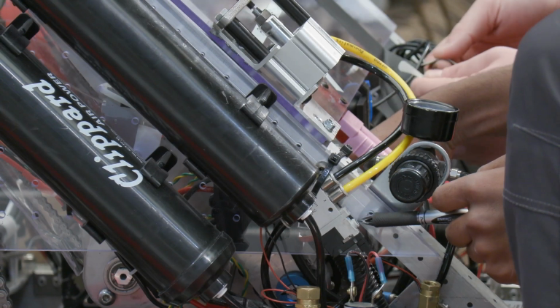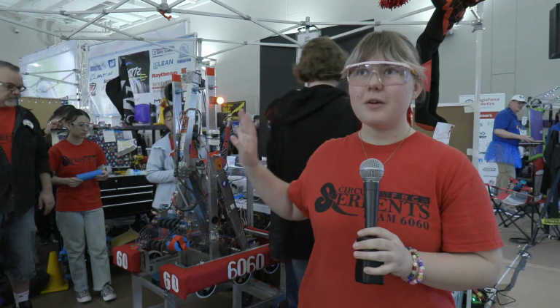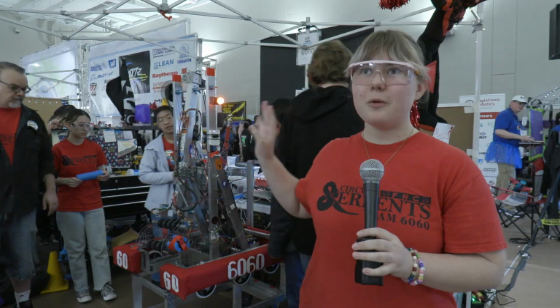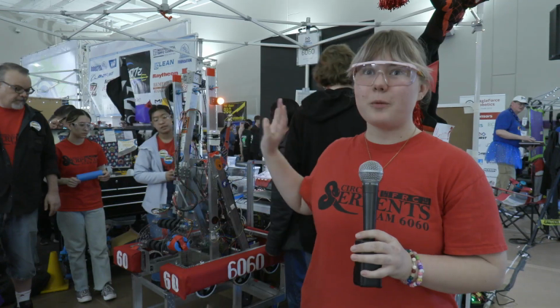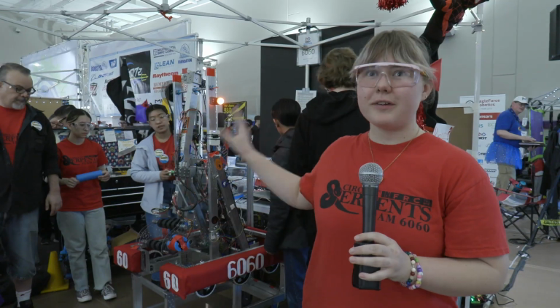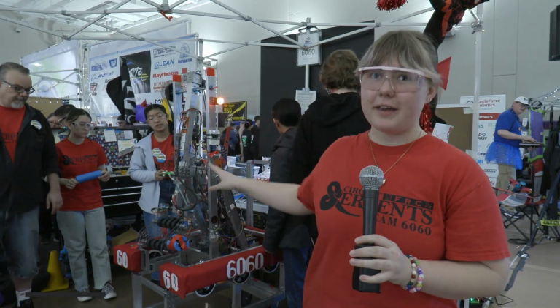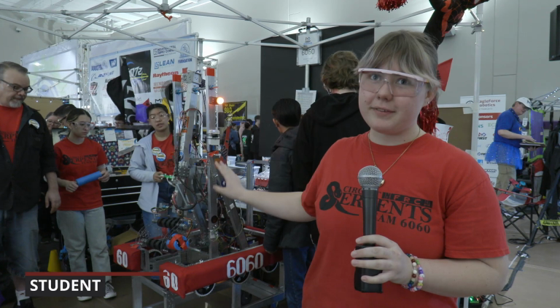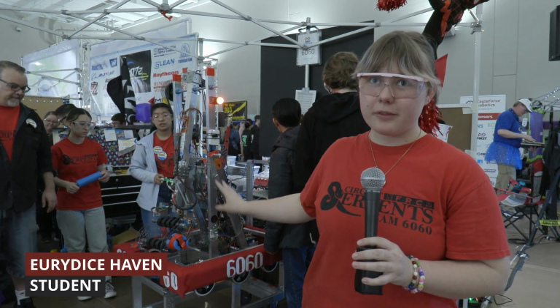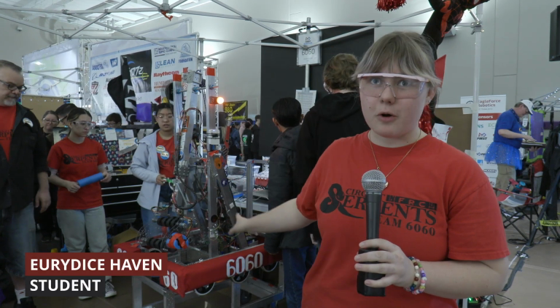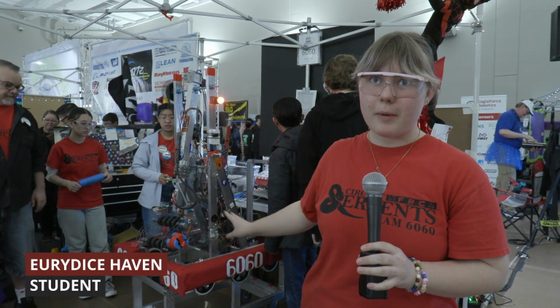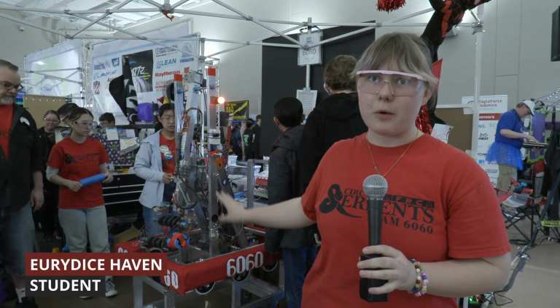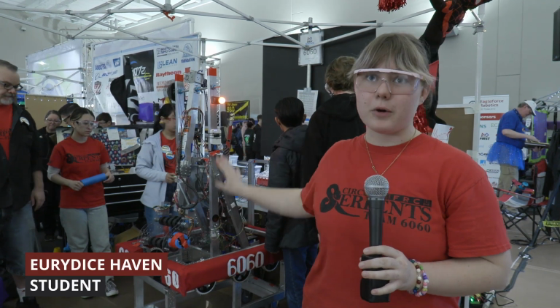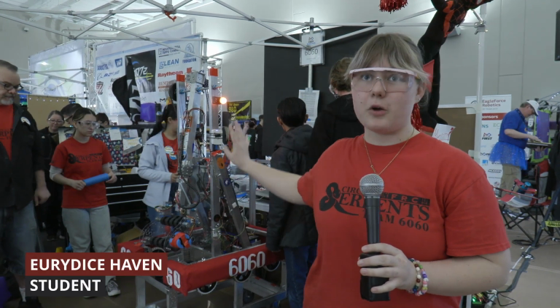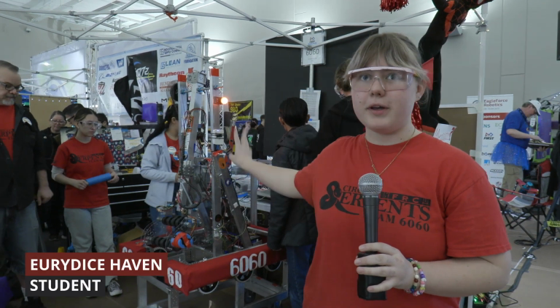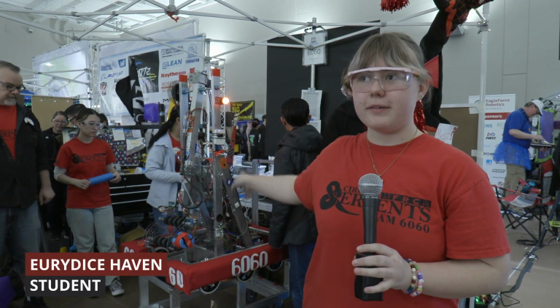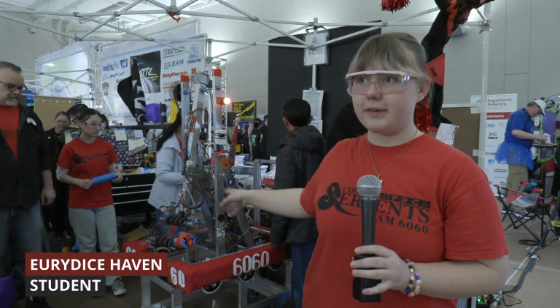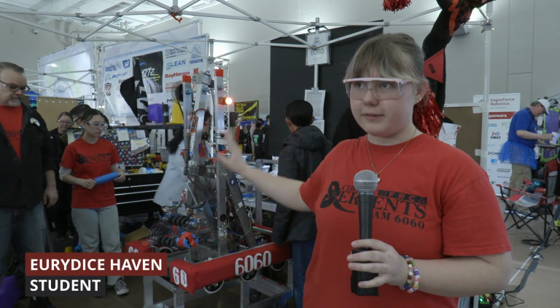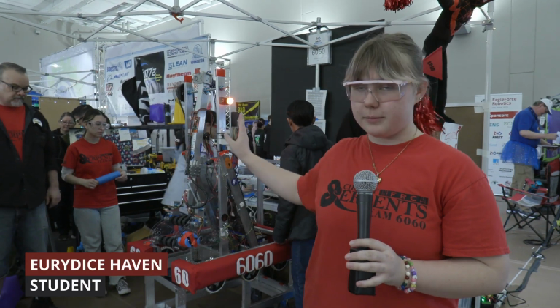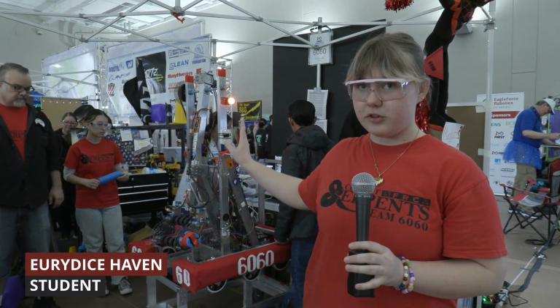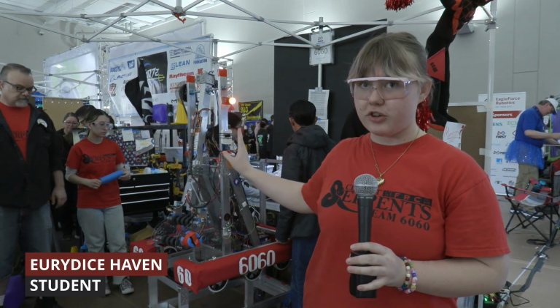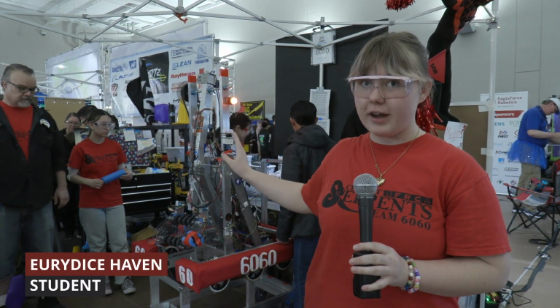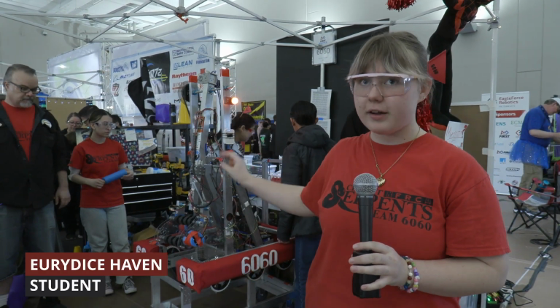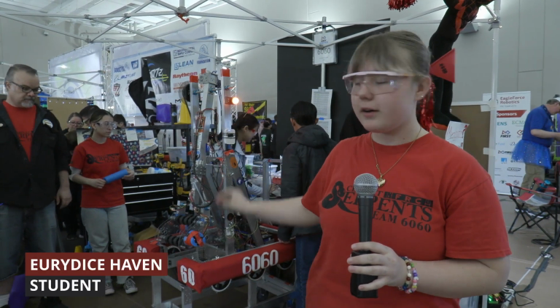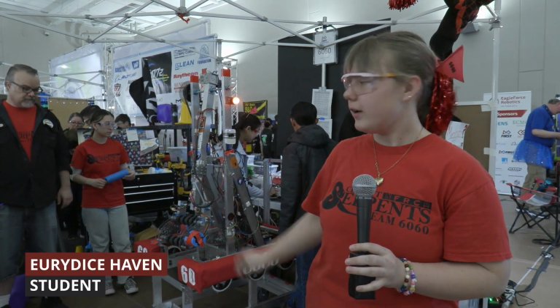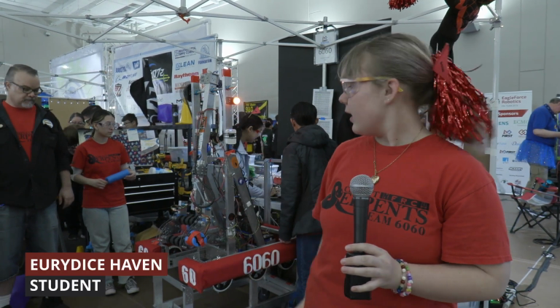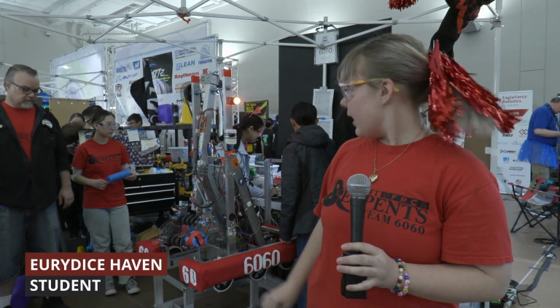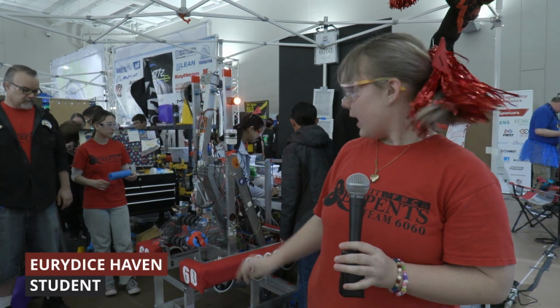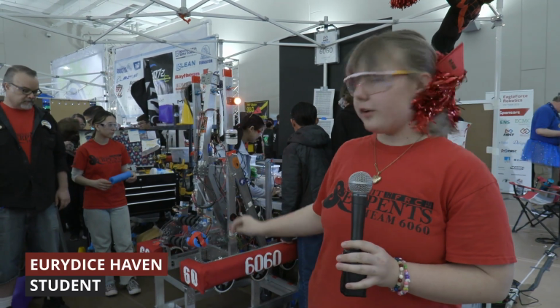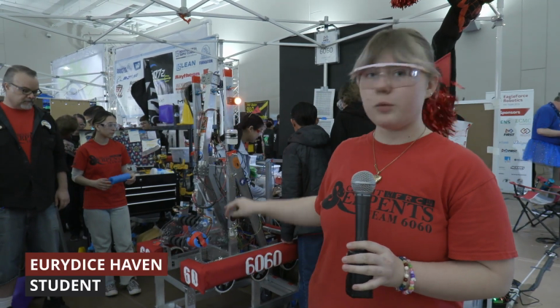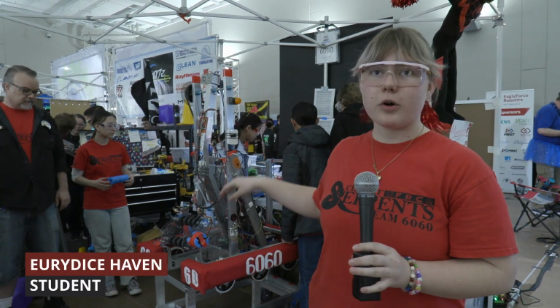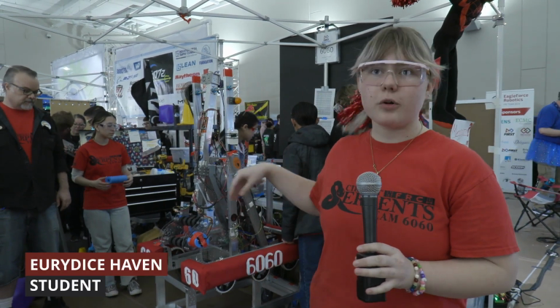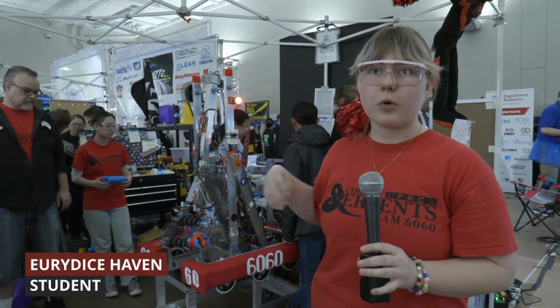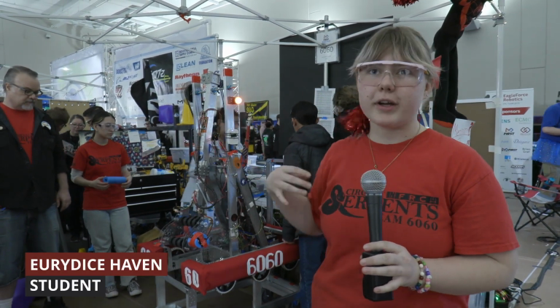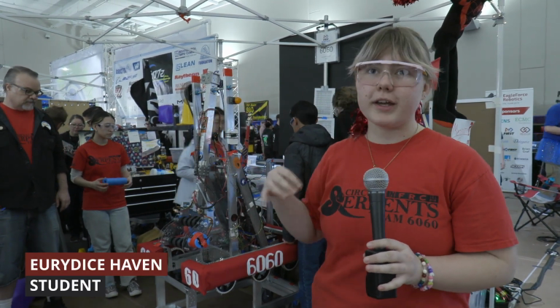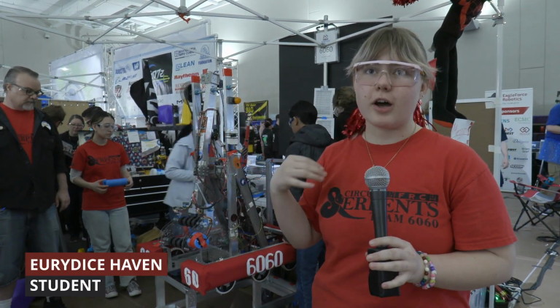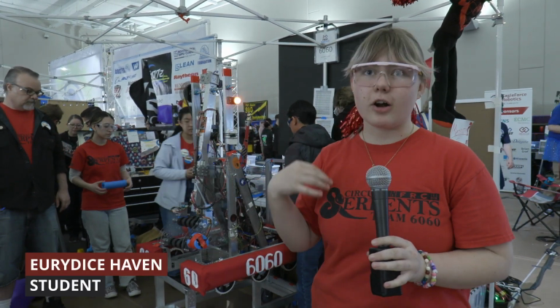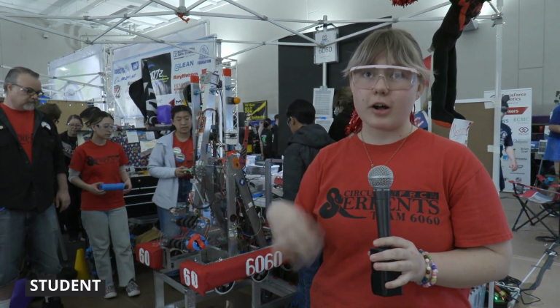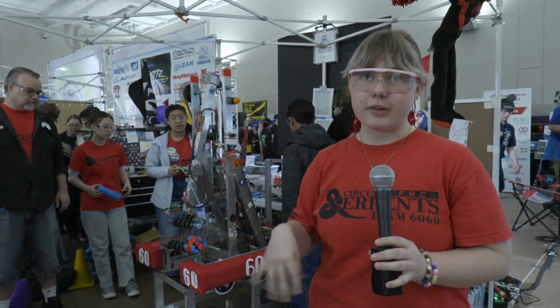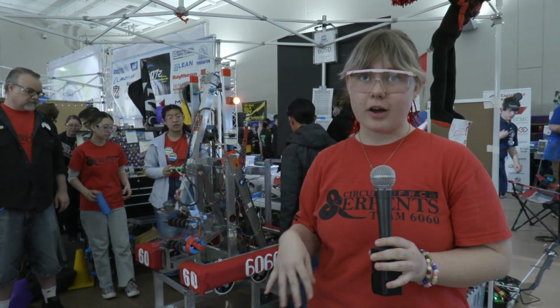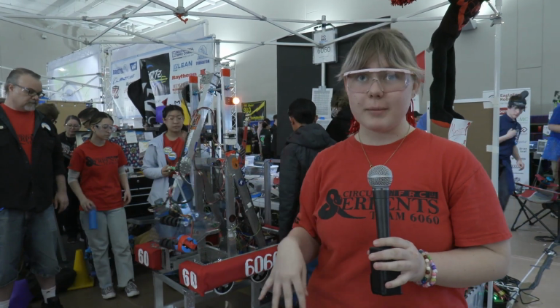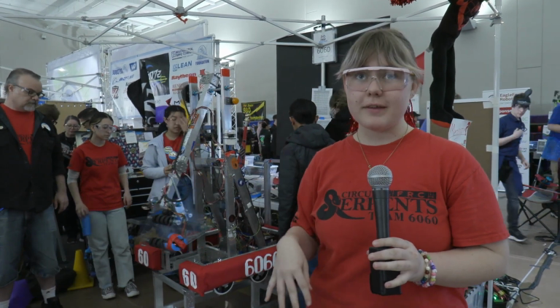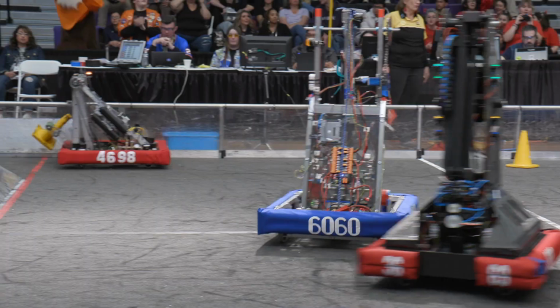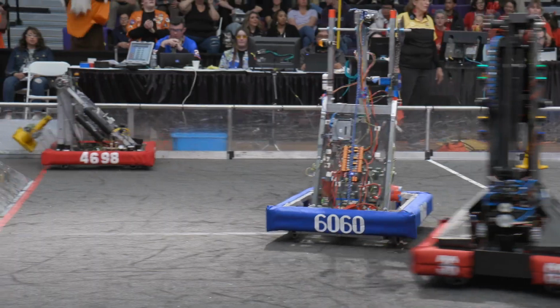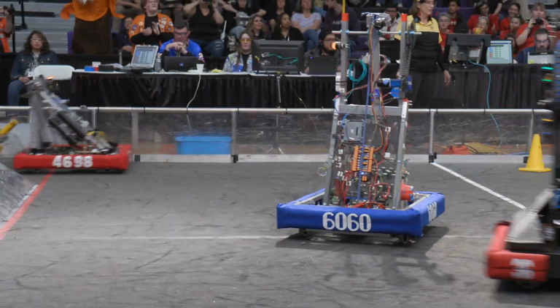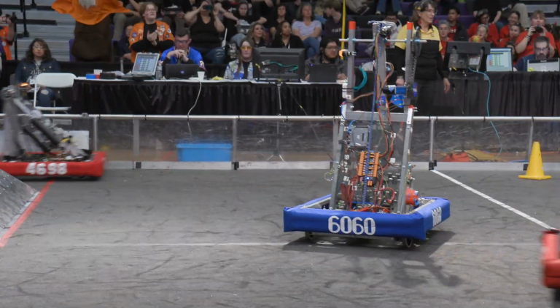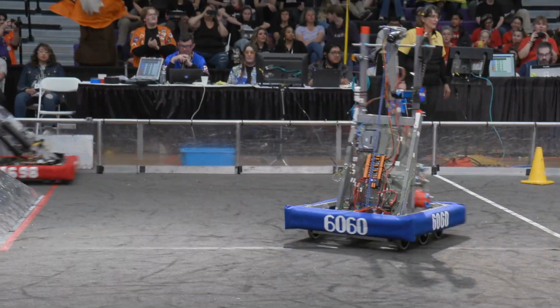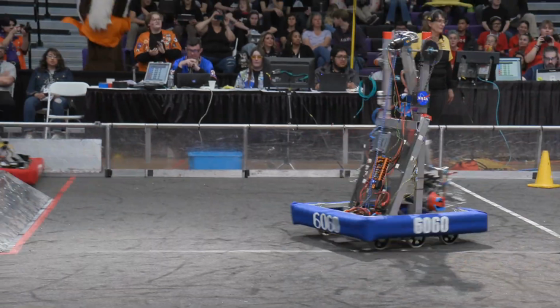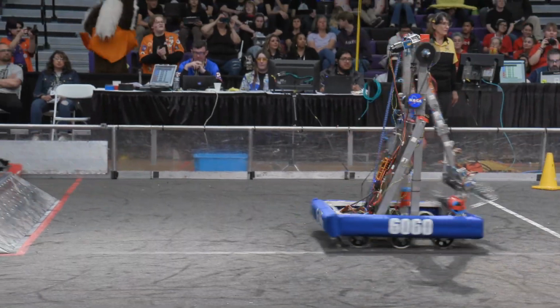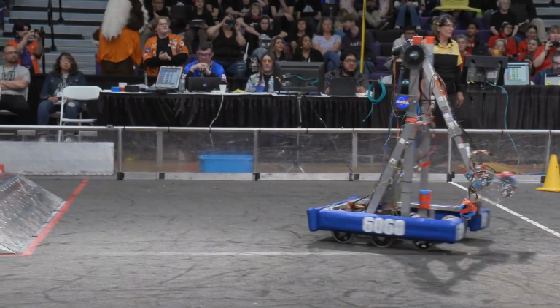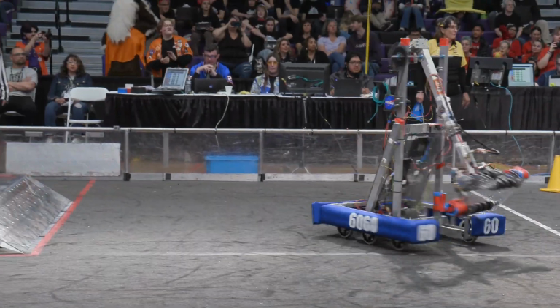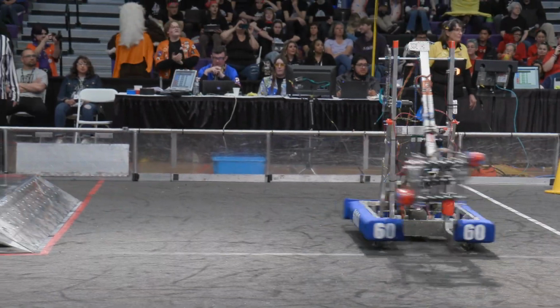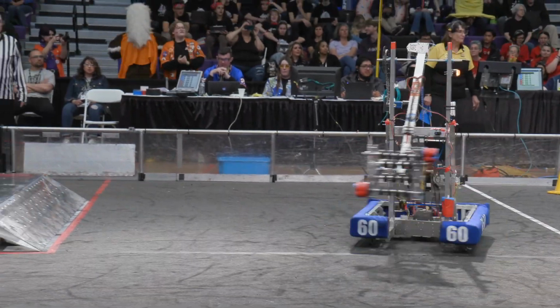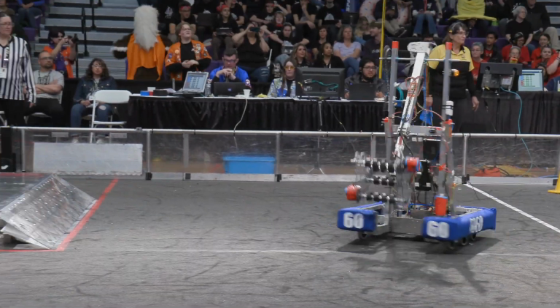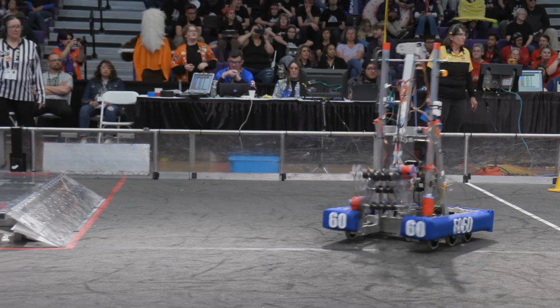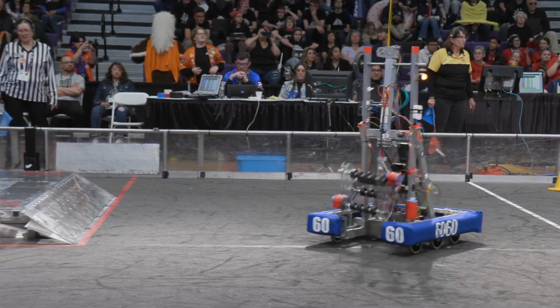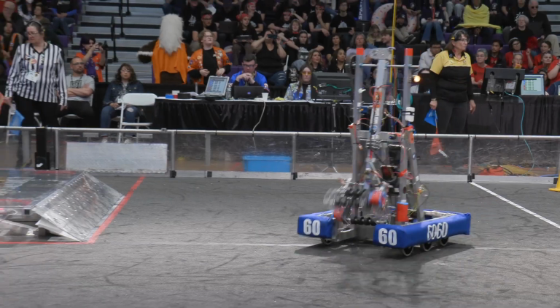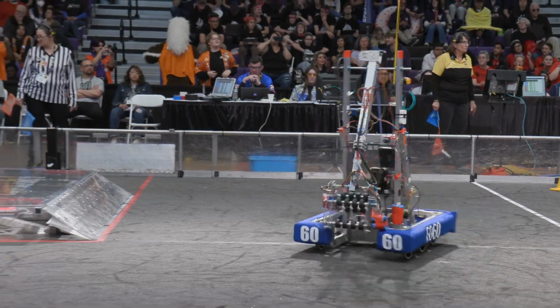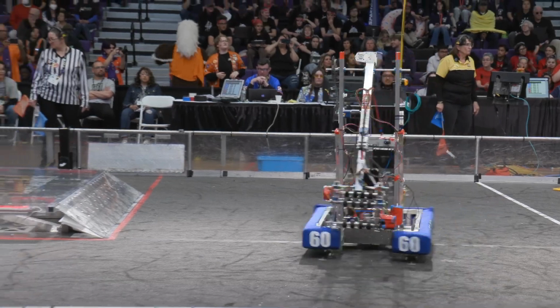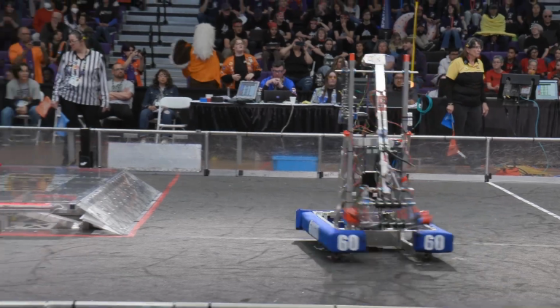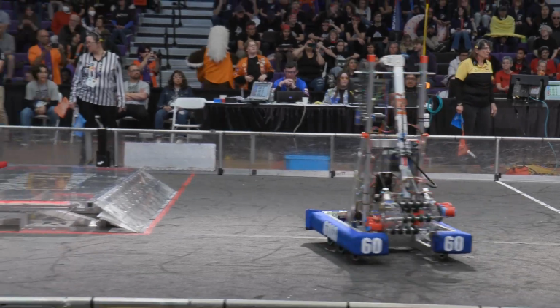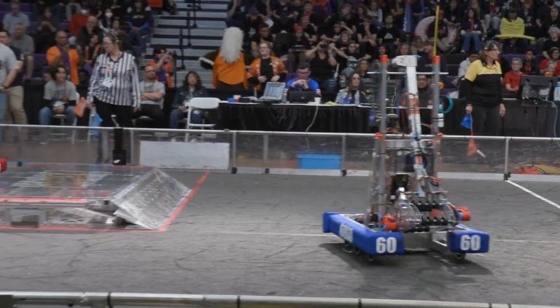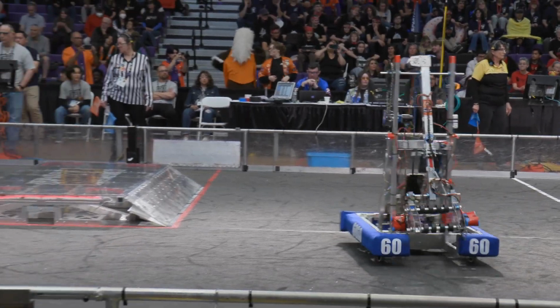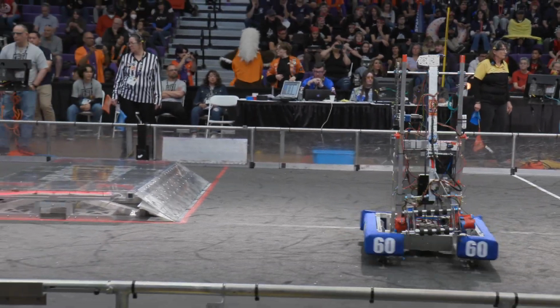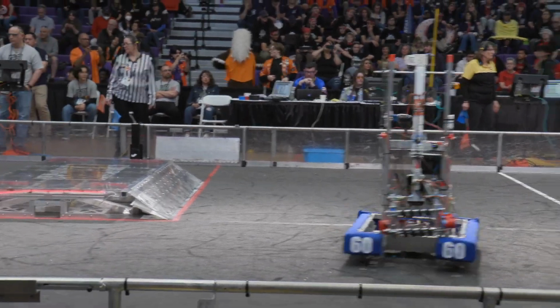We're testing the robot. We're doing a systems check, and we're working on our autonomous so that we can perfect it for our actual gains.